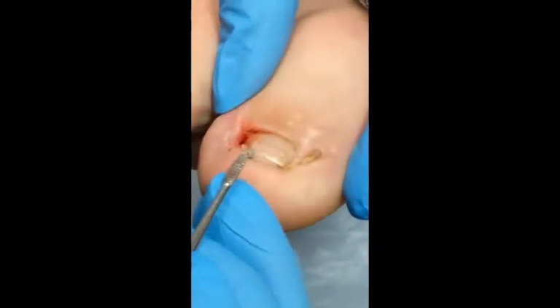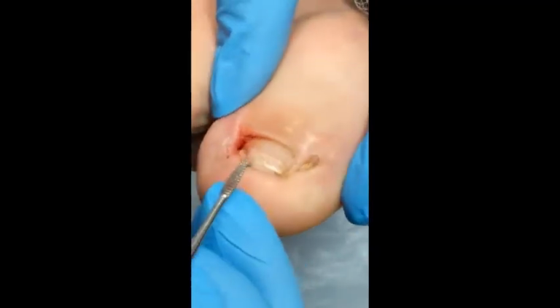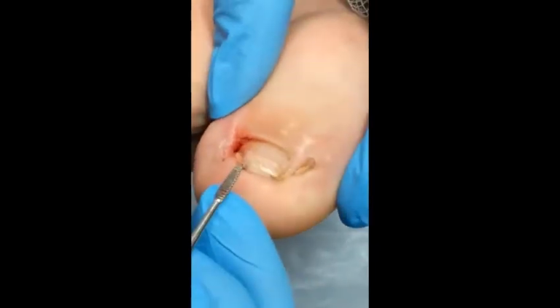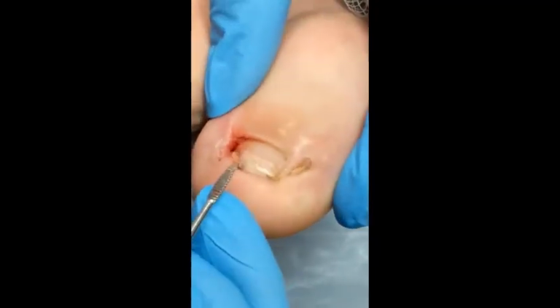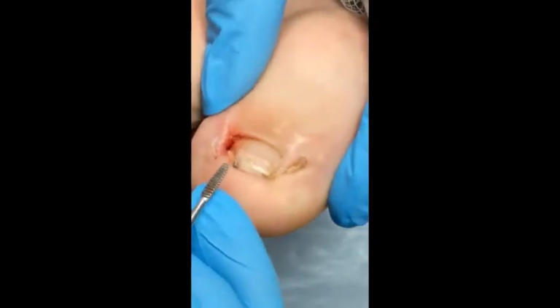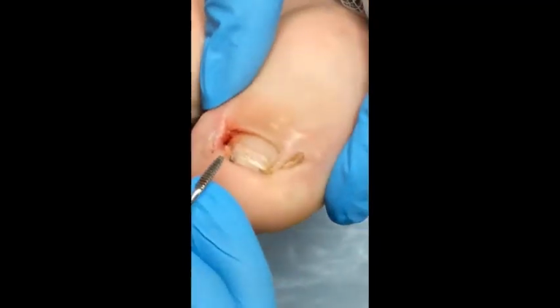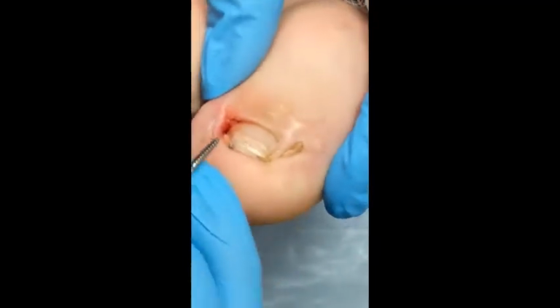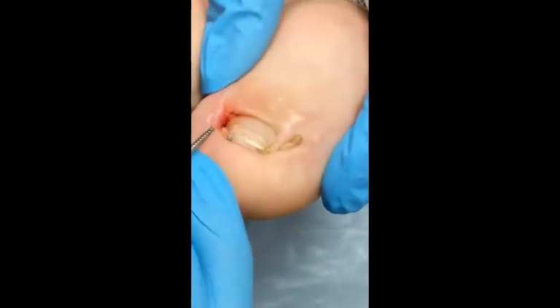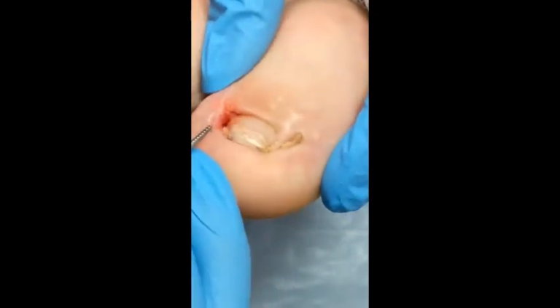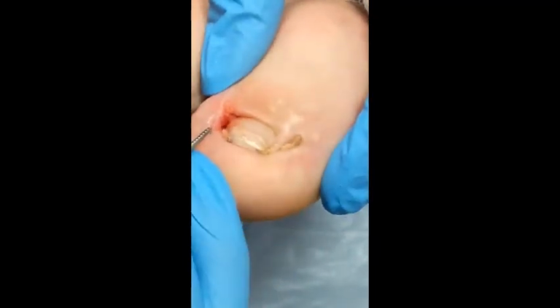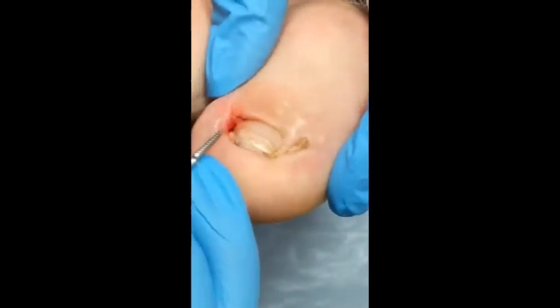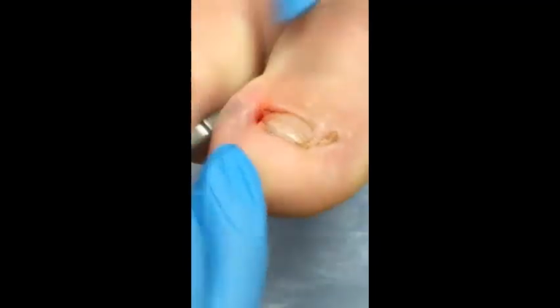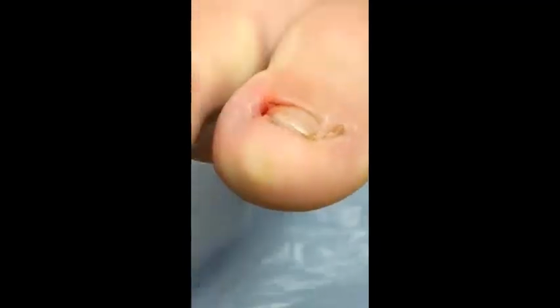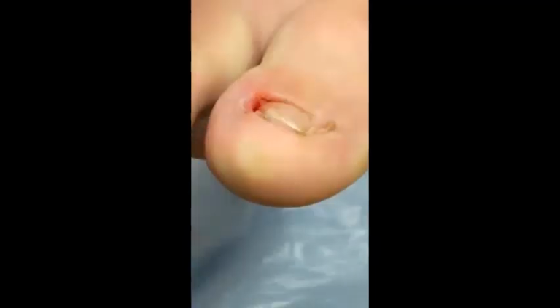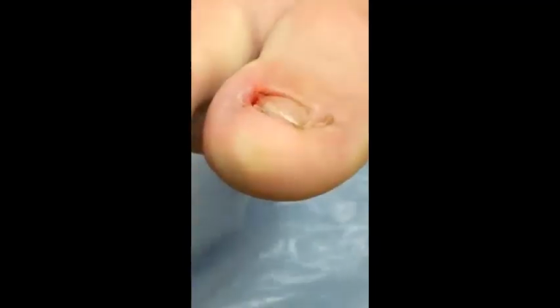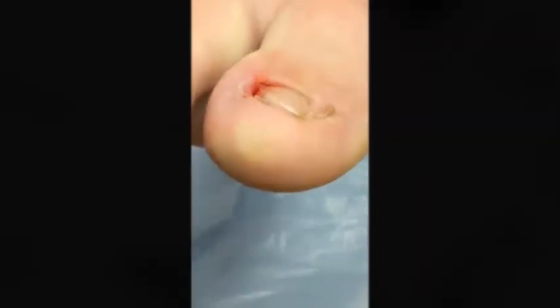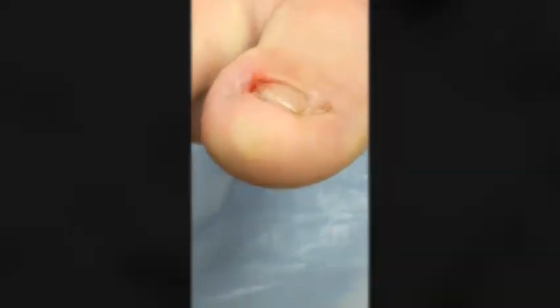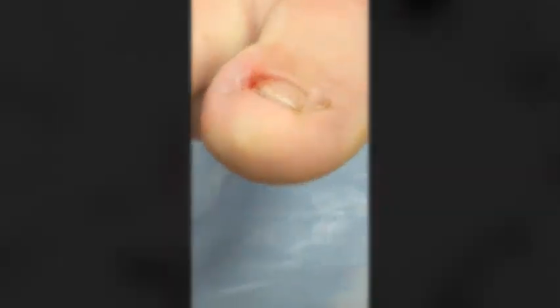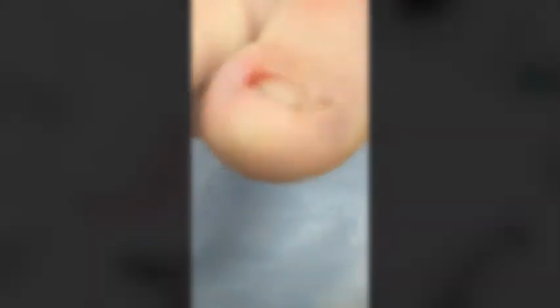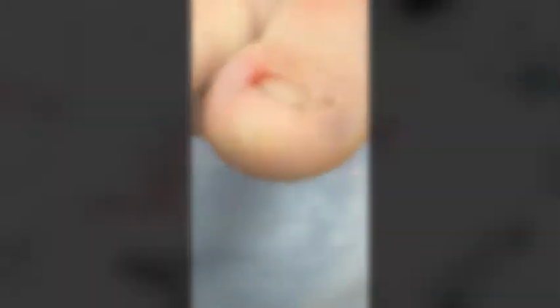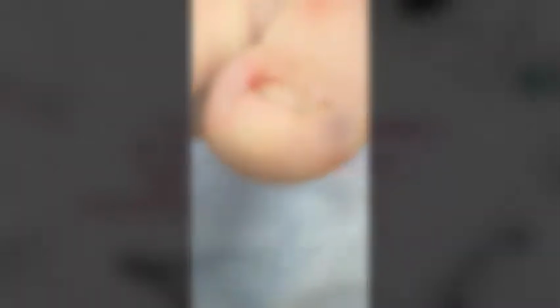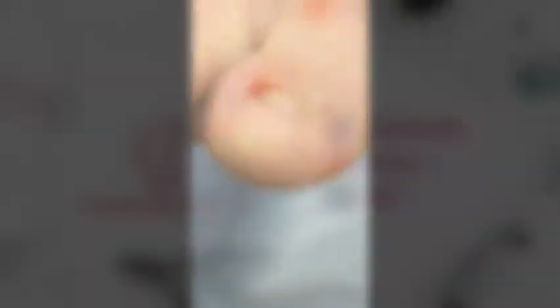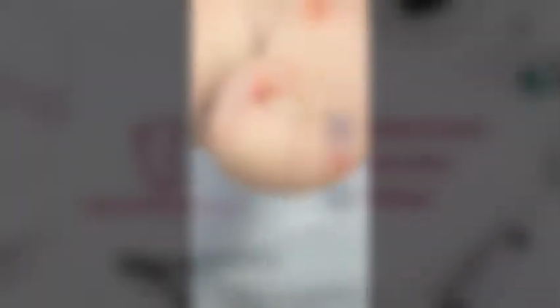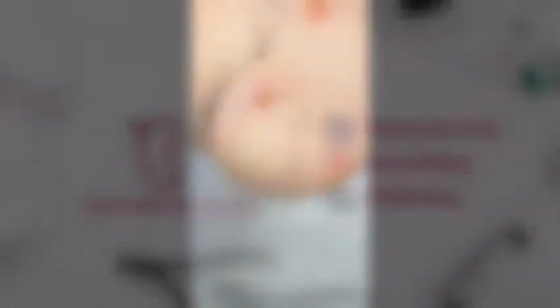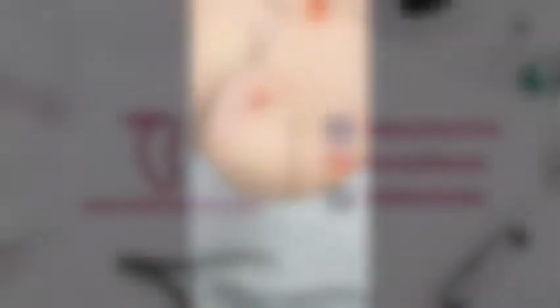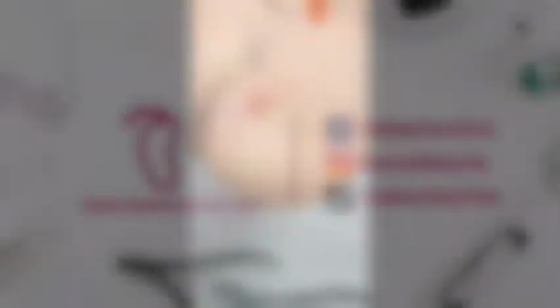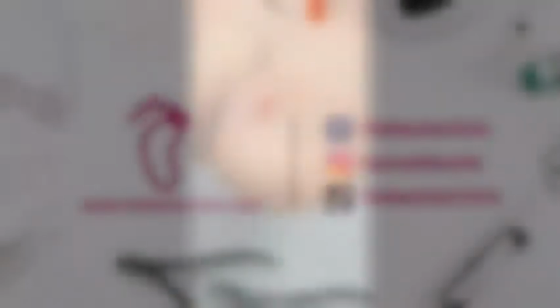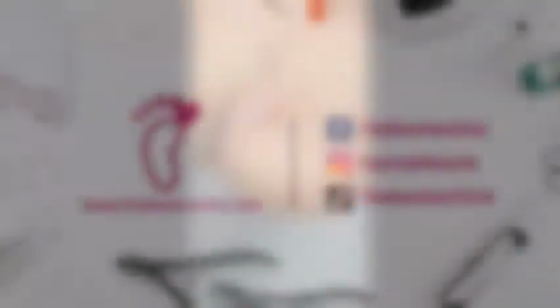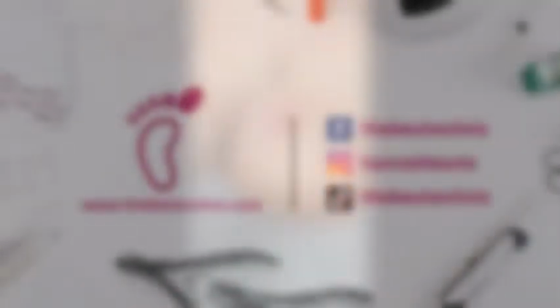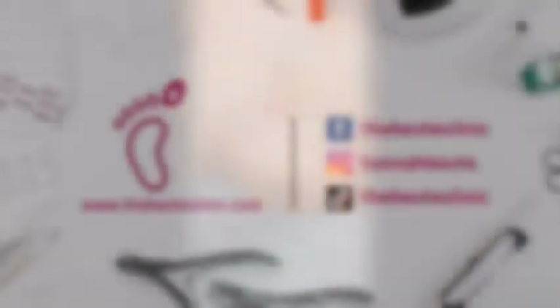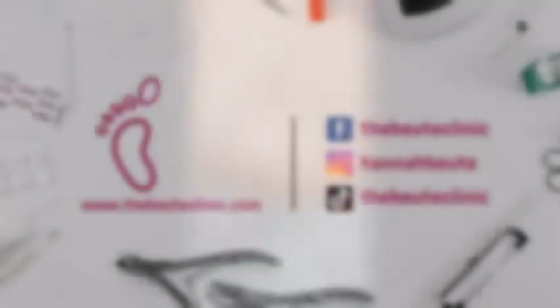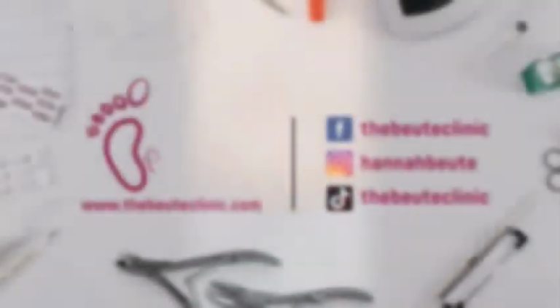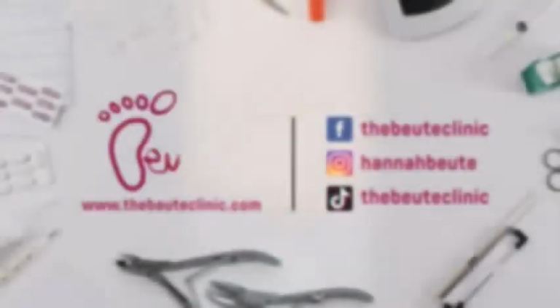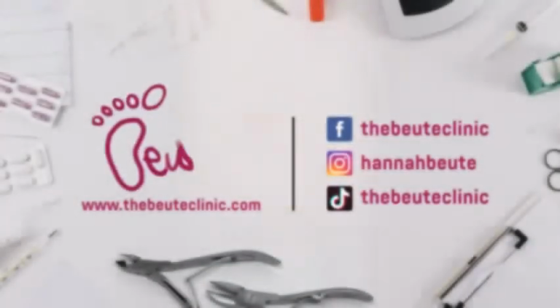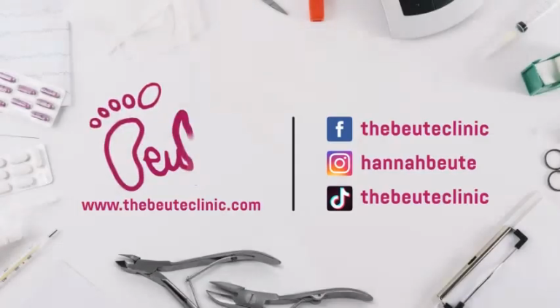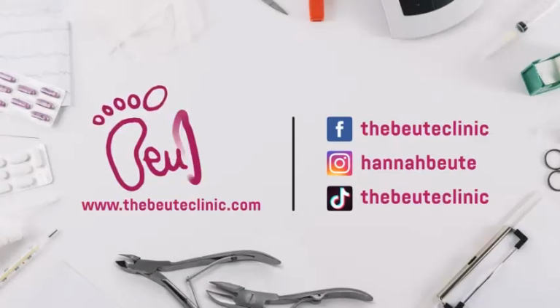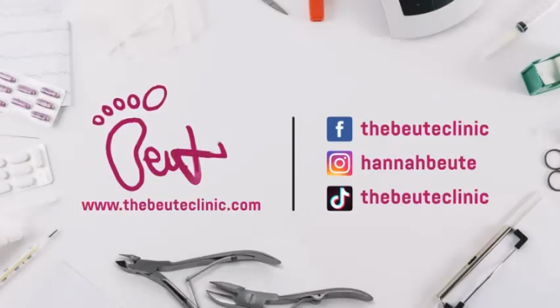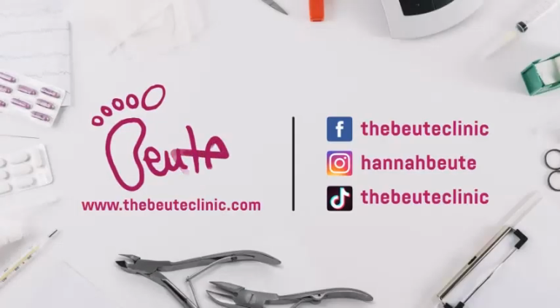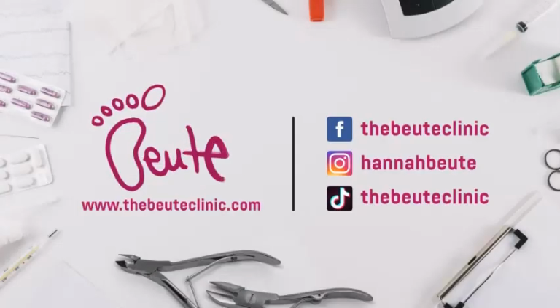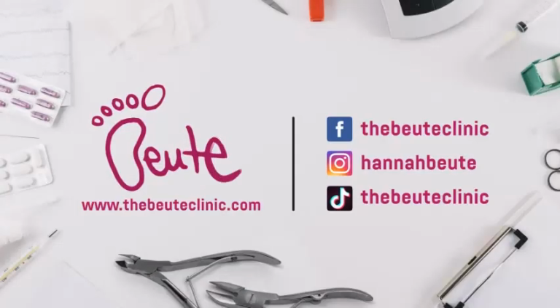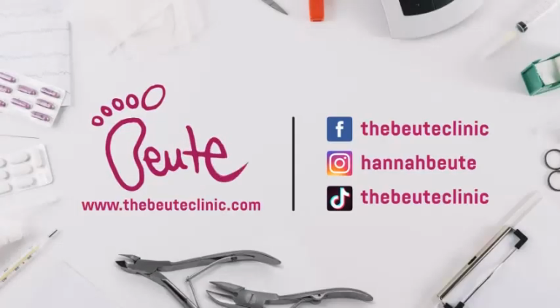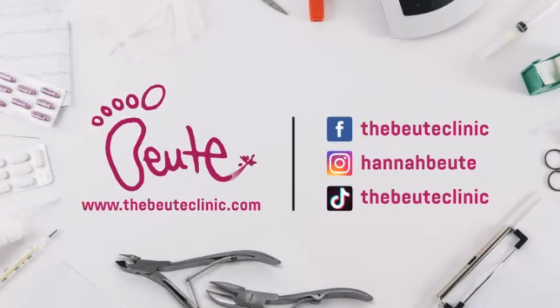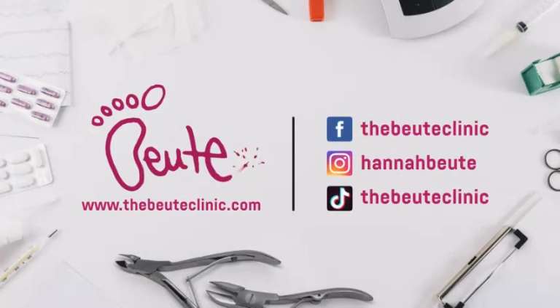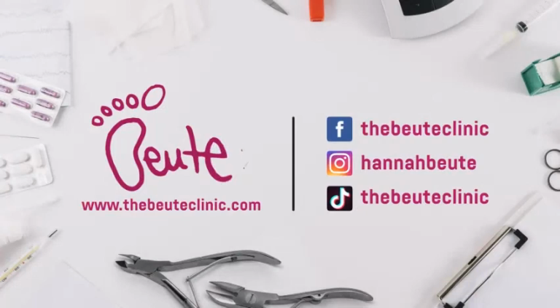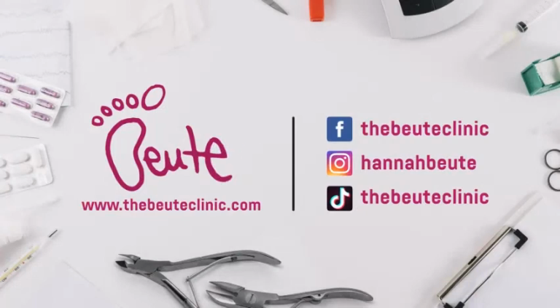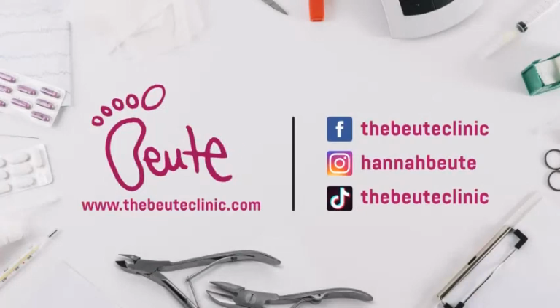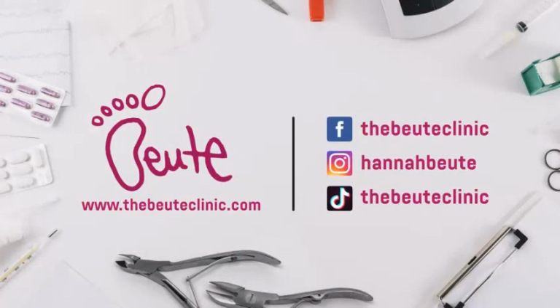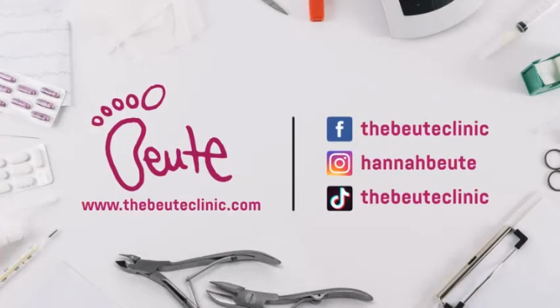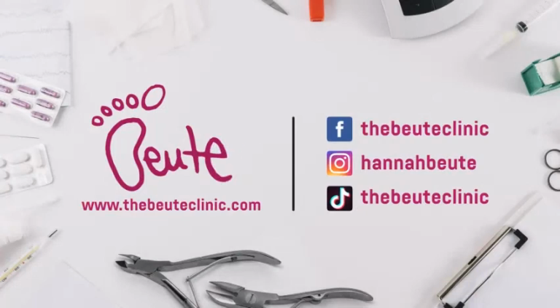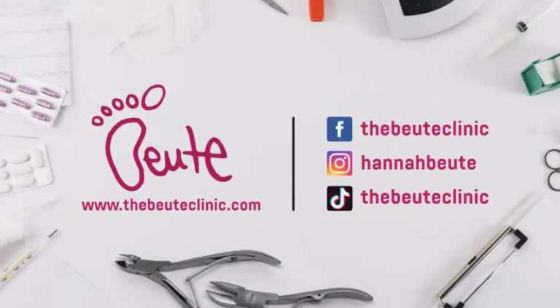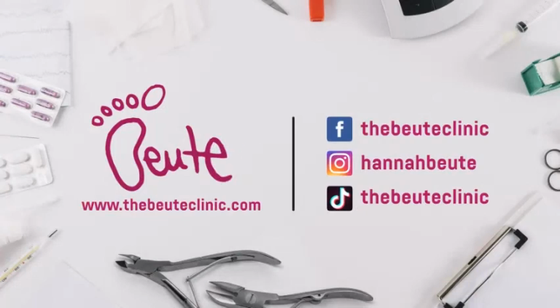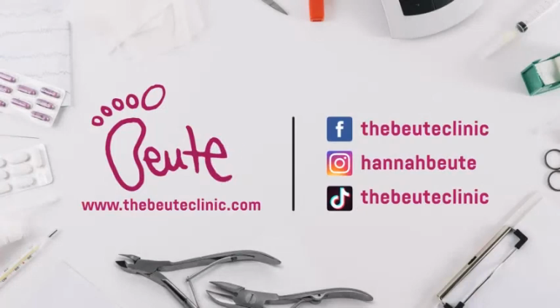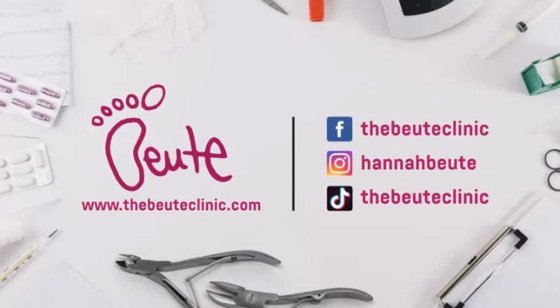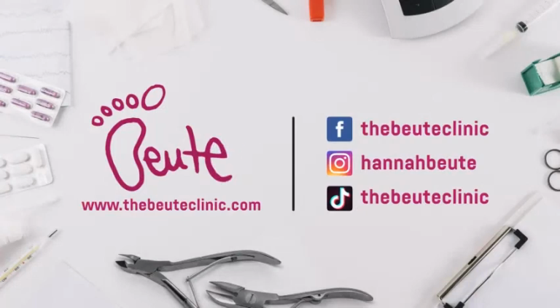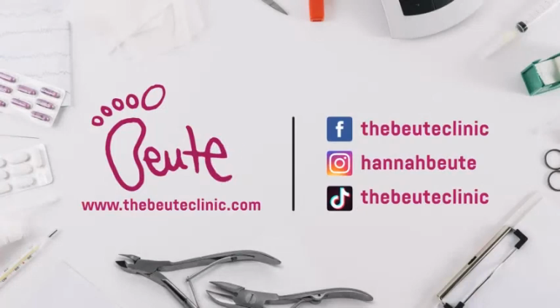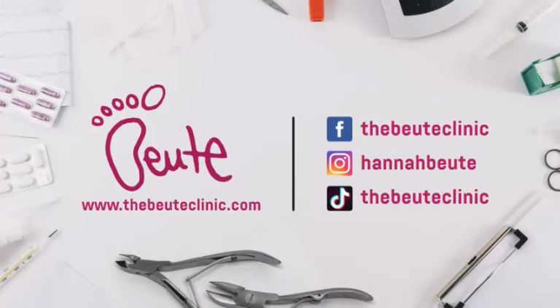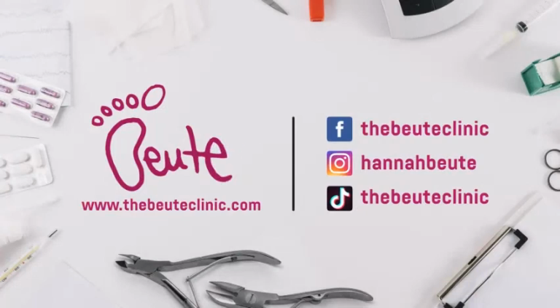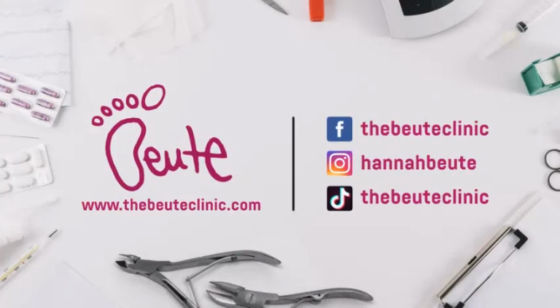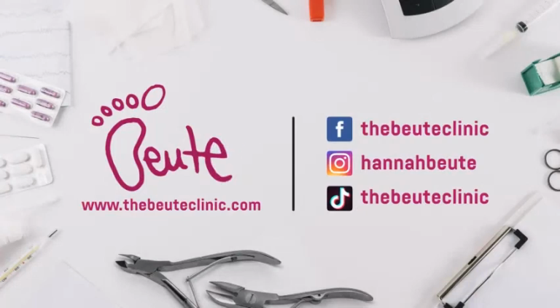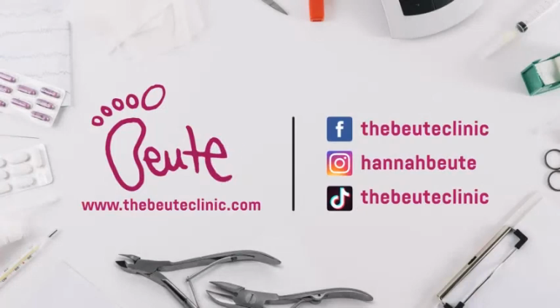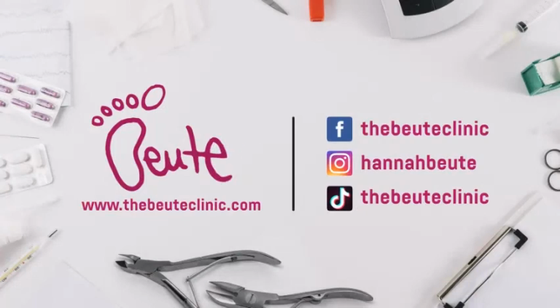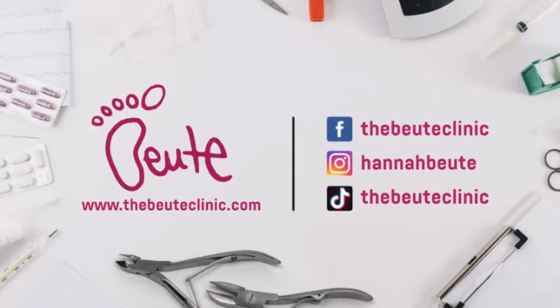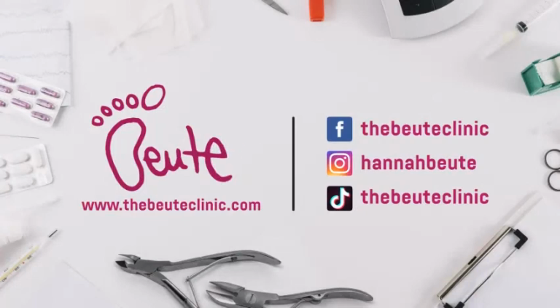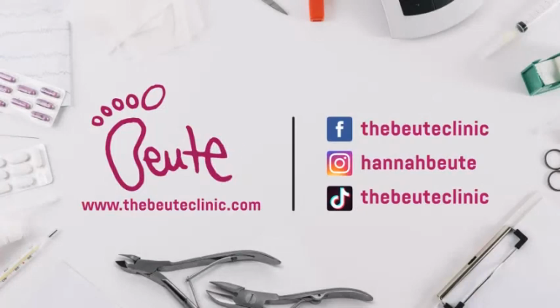So that one is done — I'll see you in the next one.